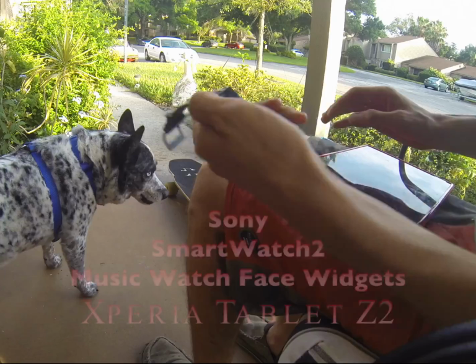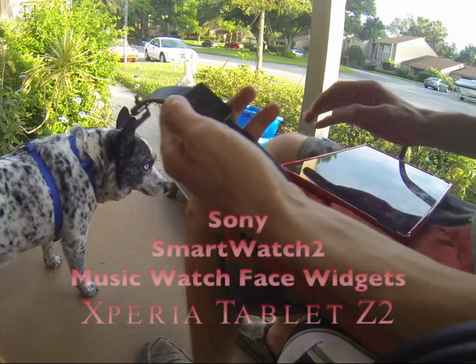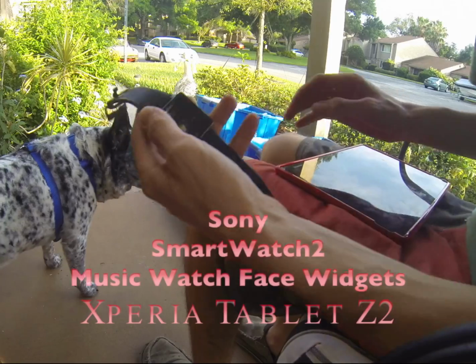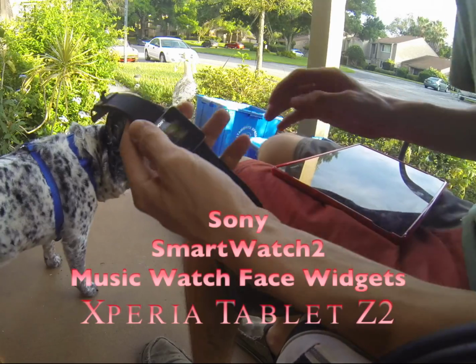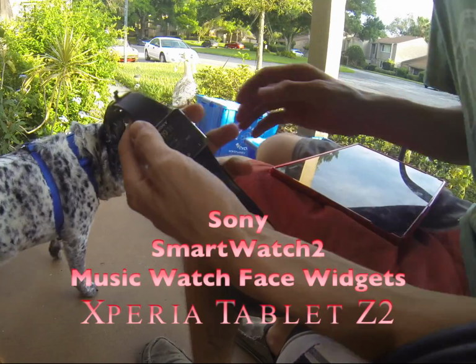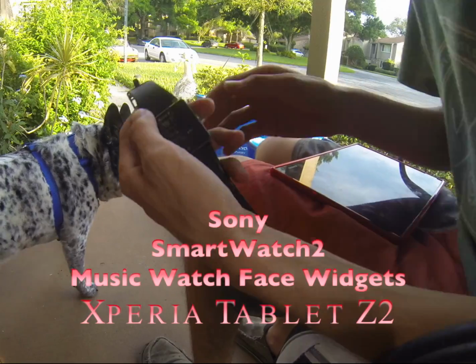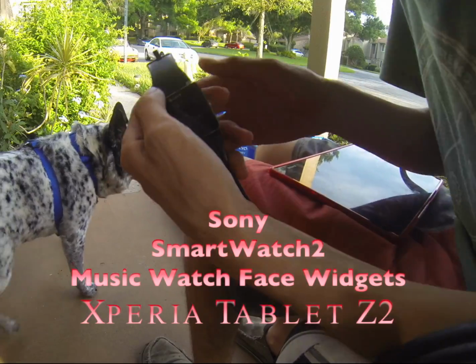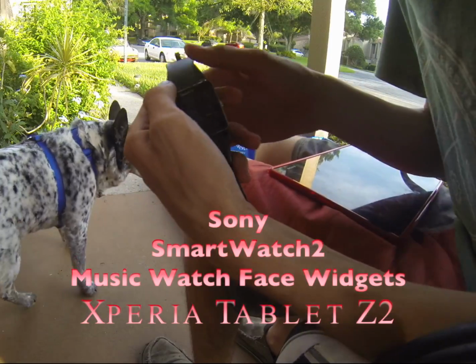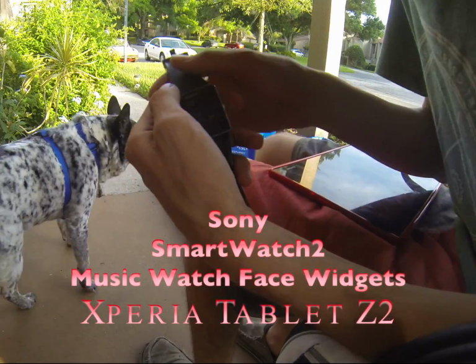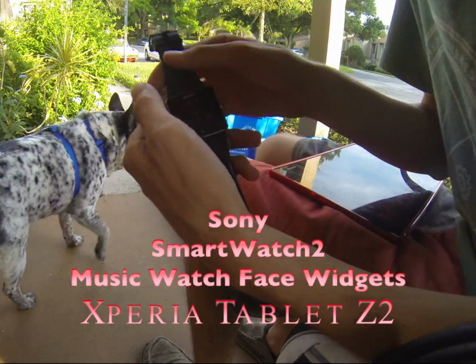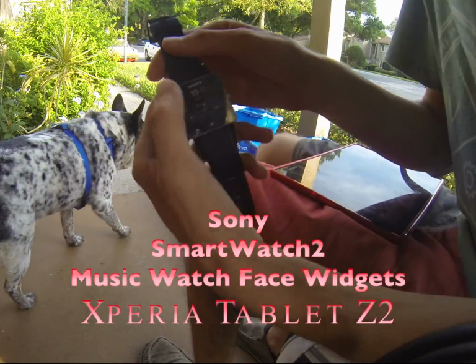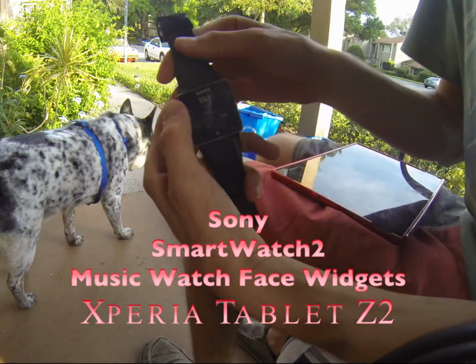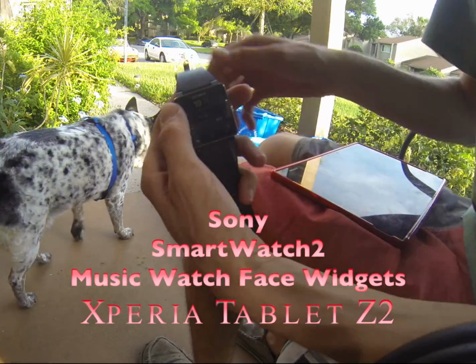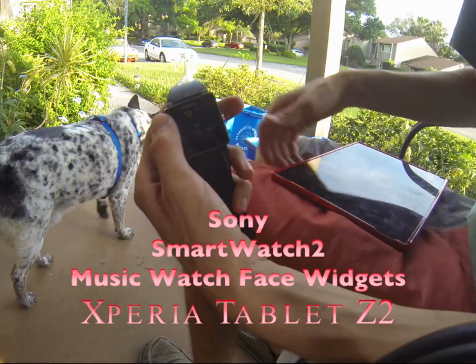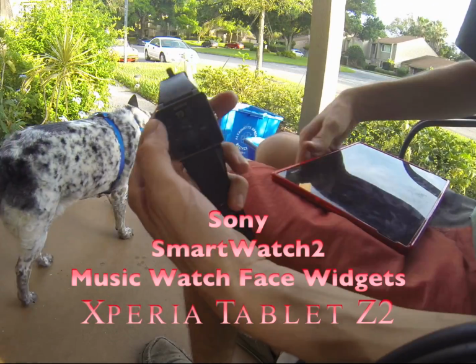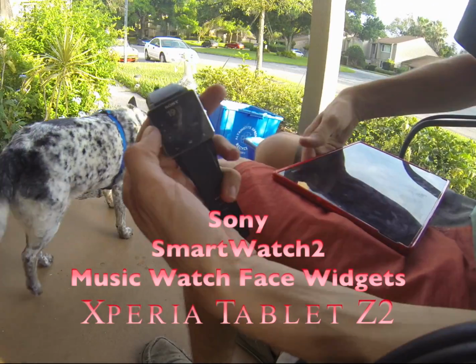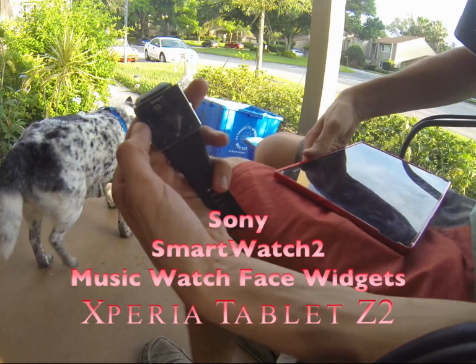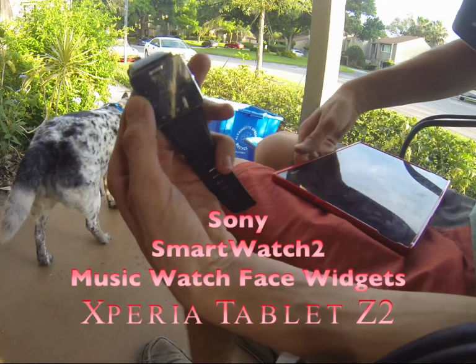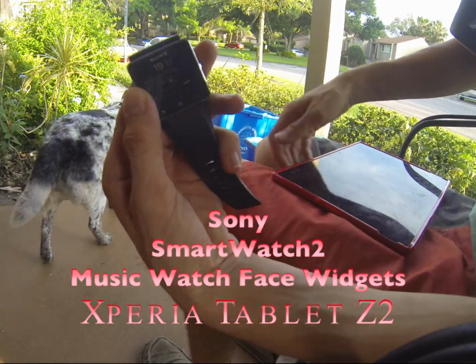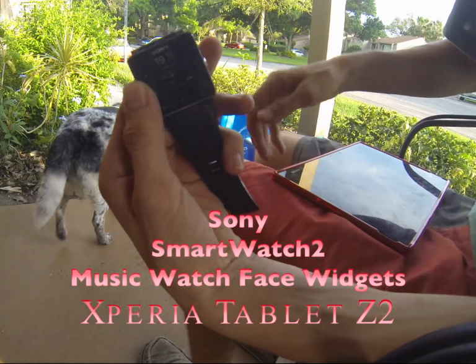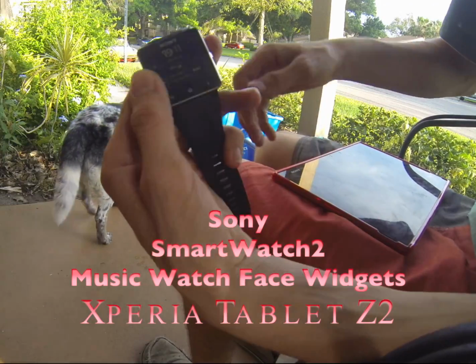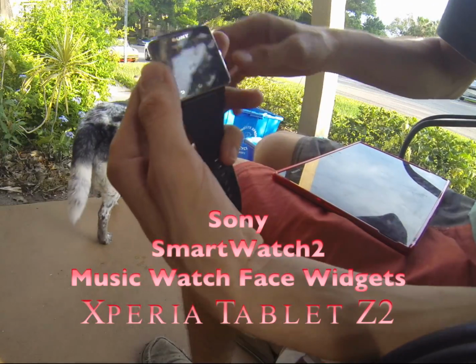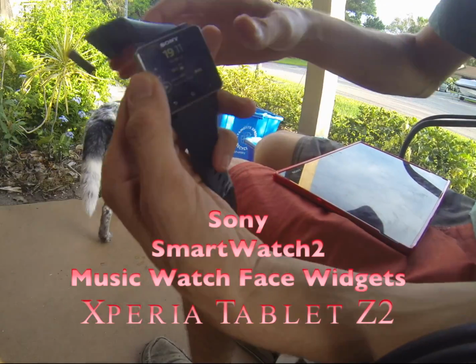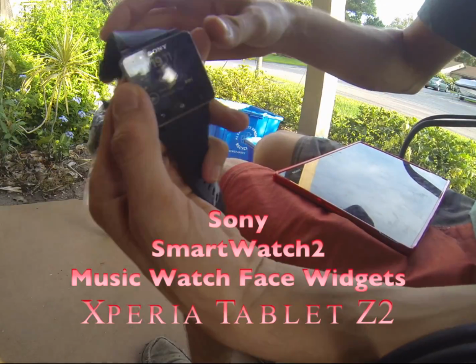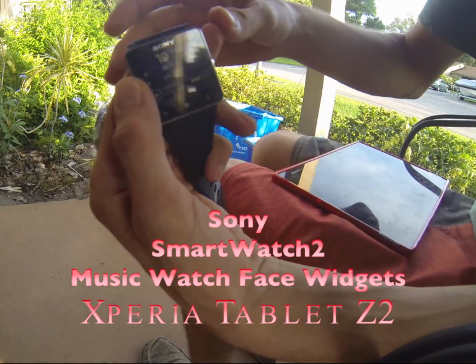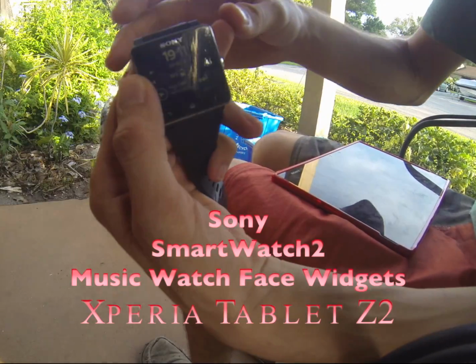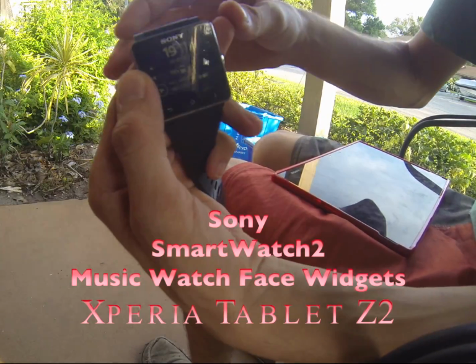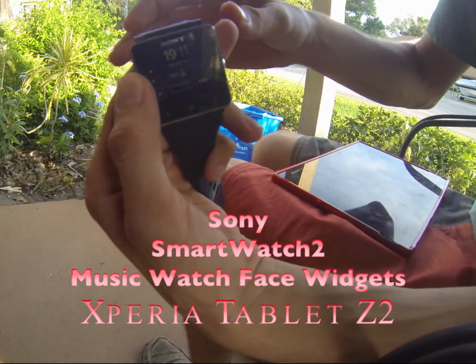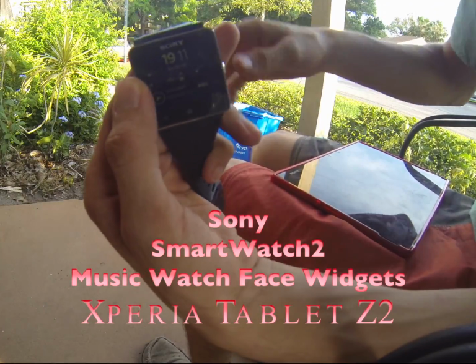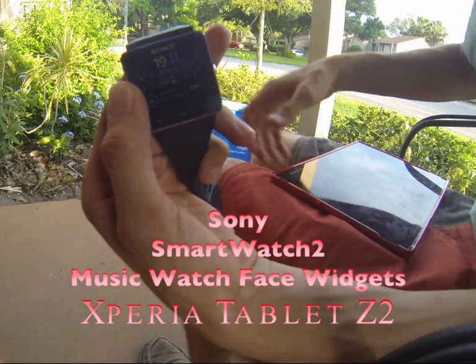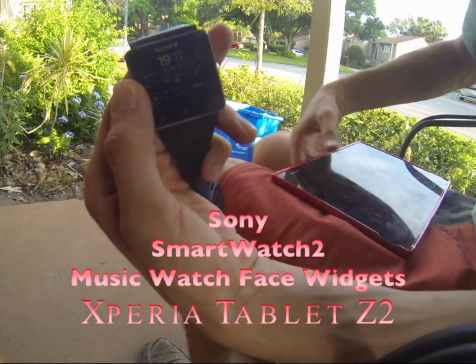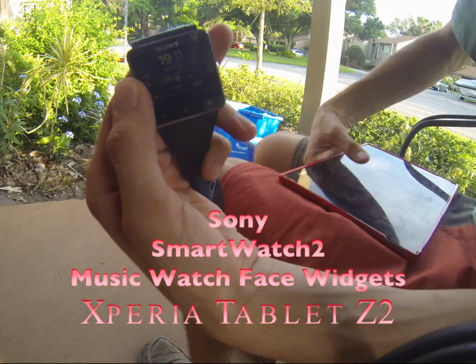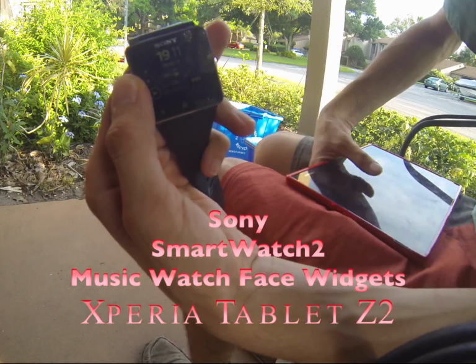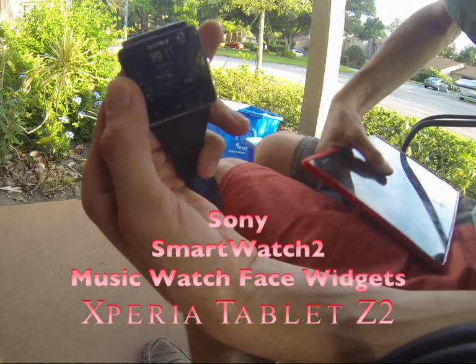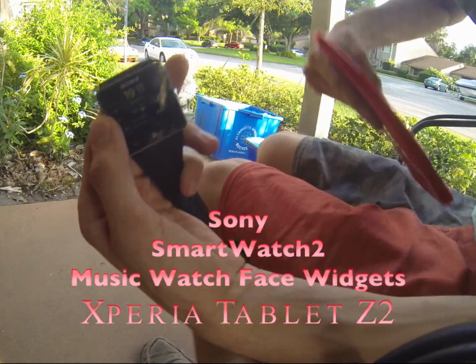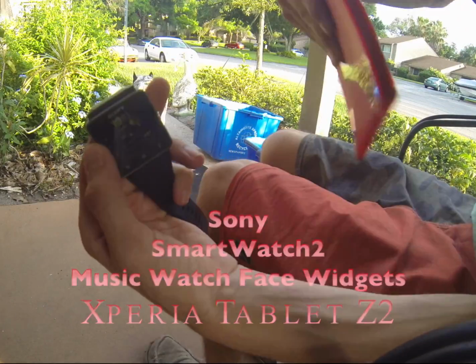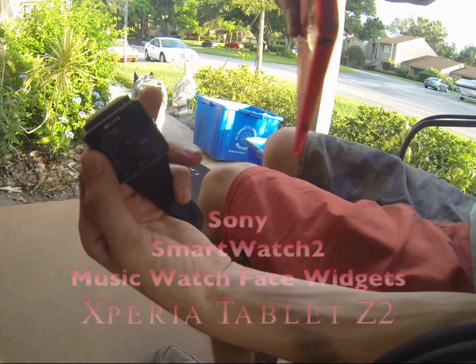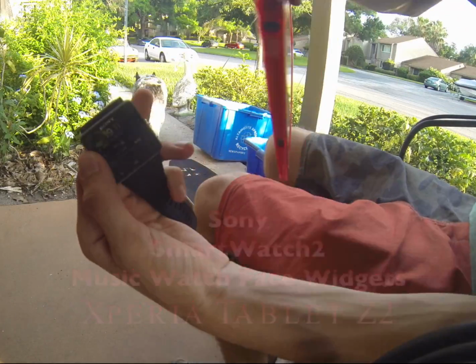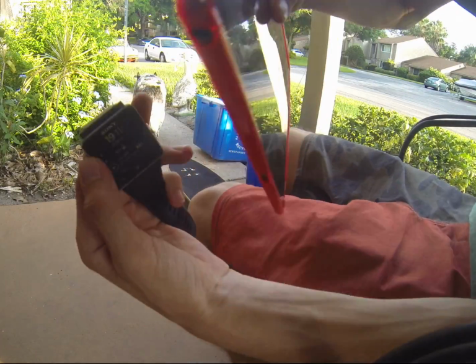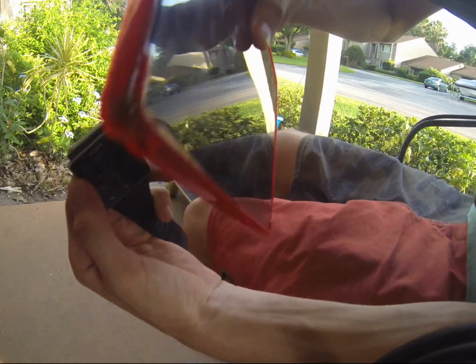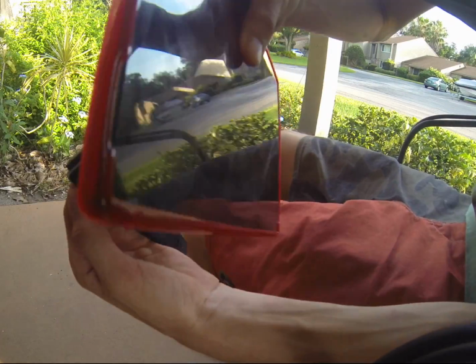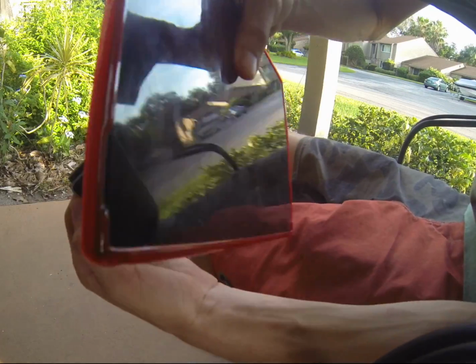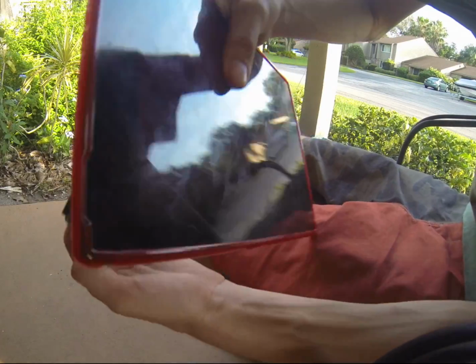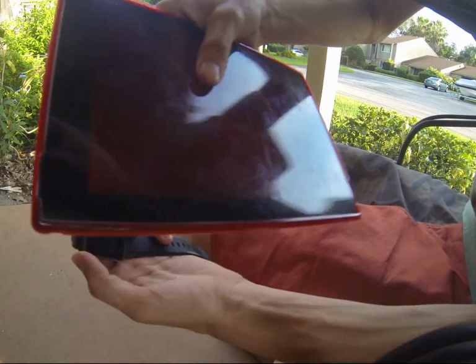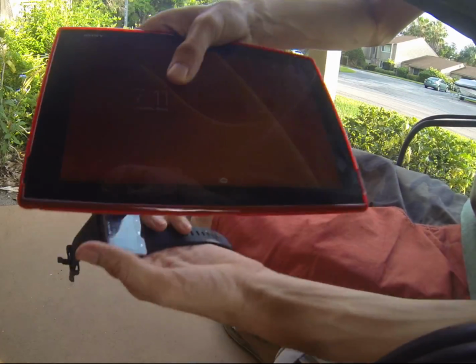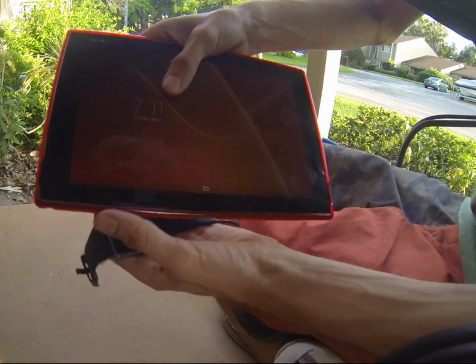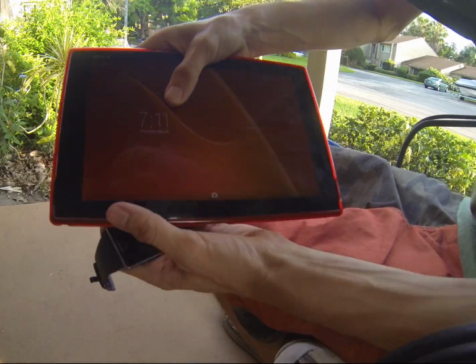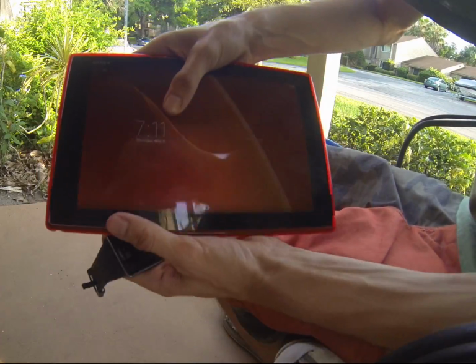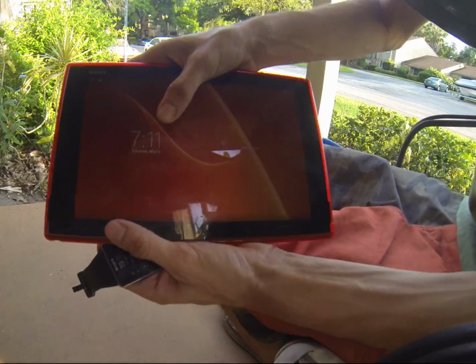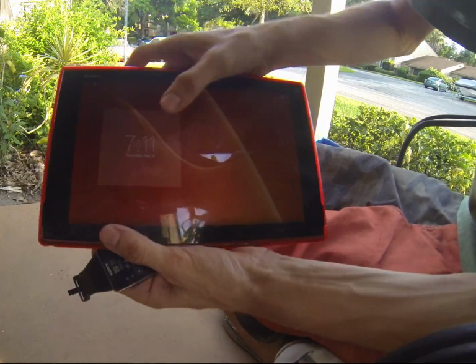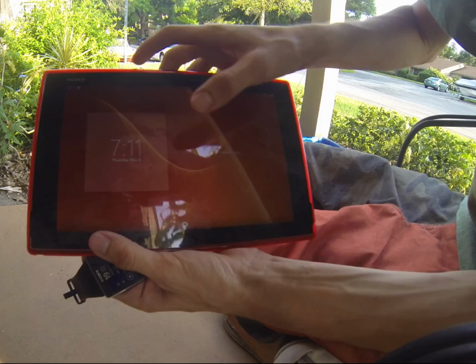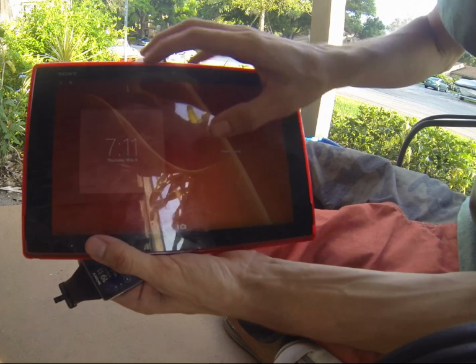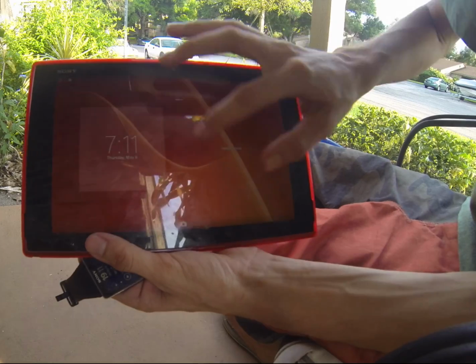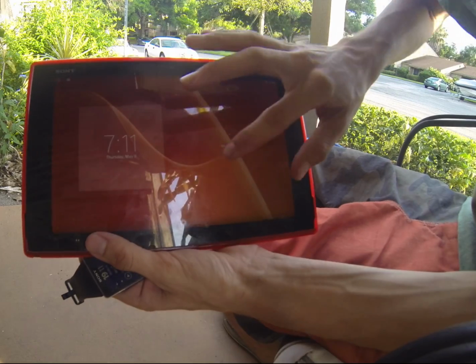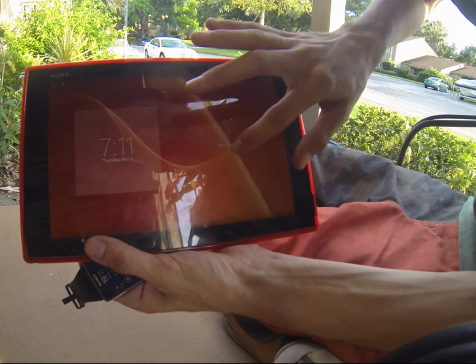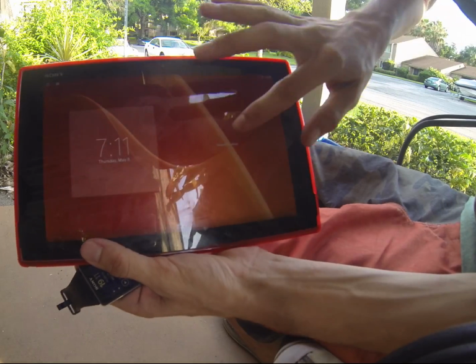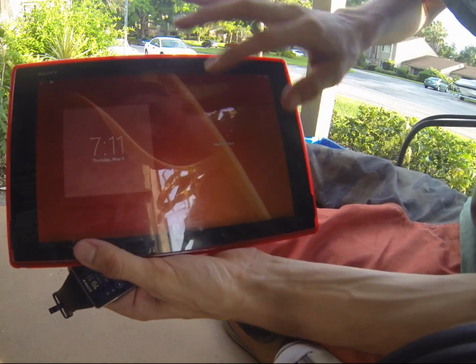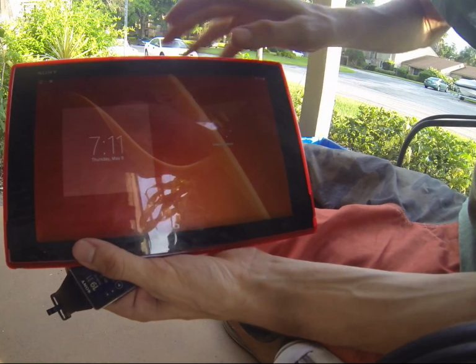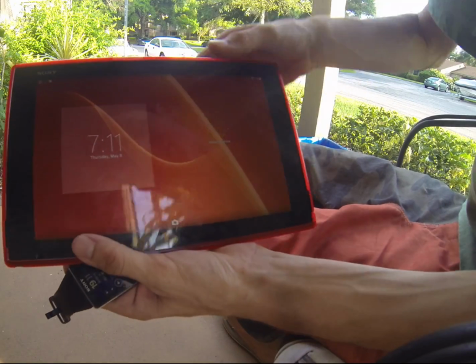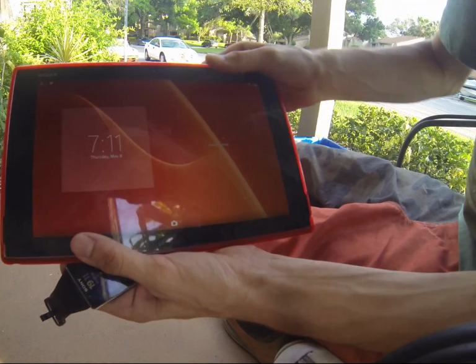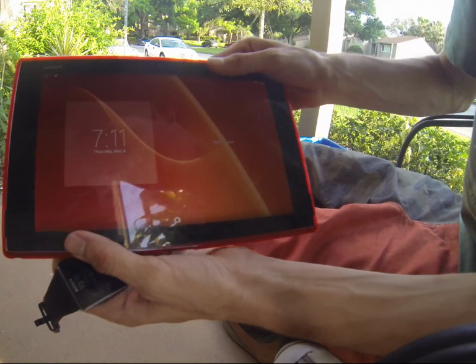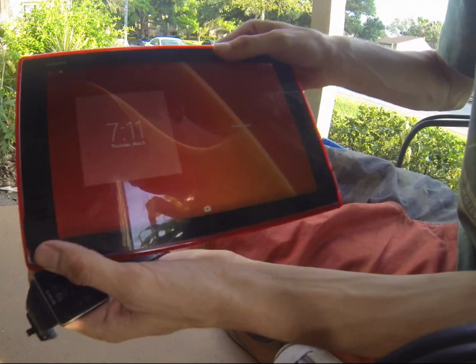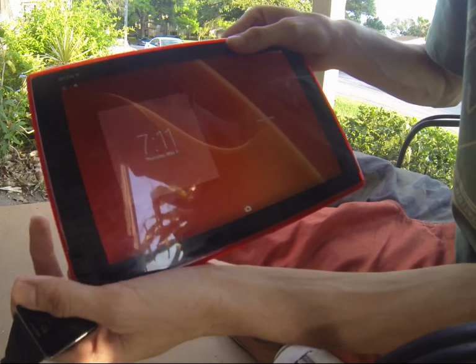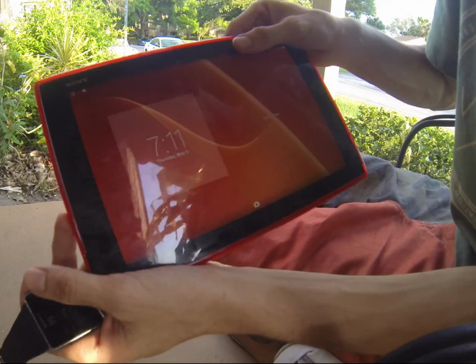Hello there YouTube. I am here with not only my Sony Smartwatch 2, but my Sony Xperia Tablet Z2. I got it.